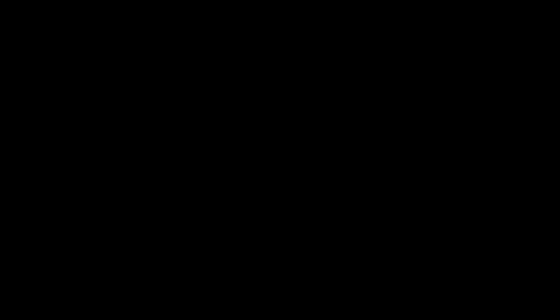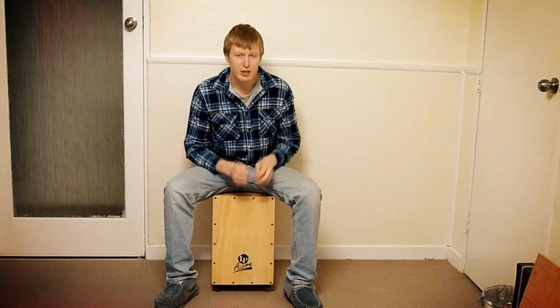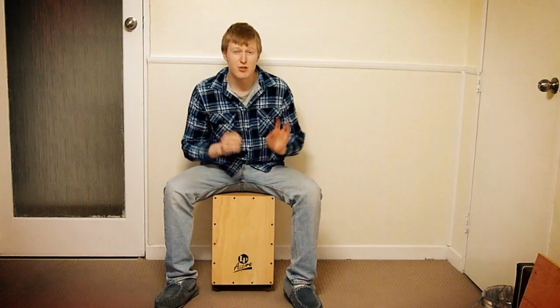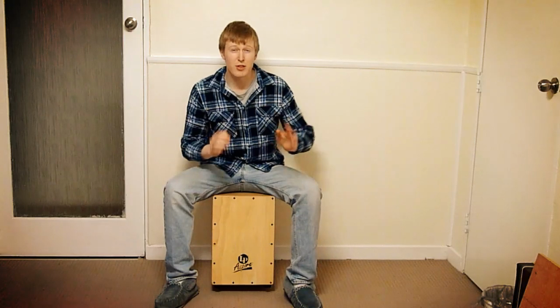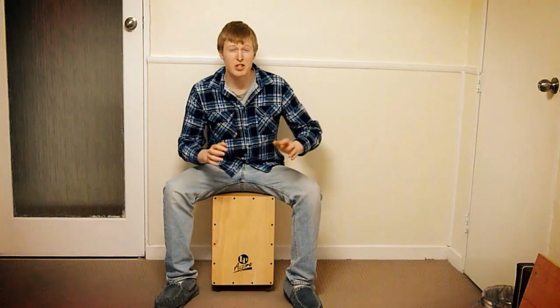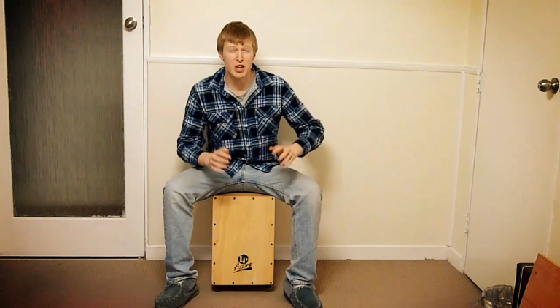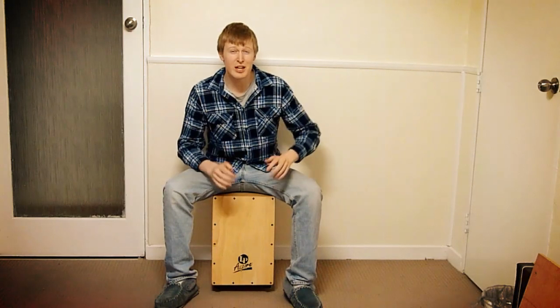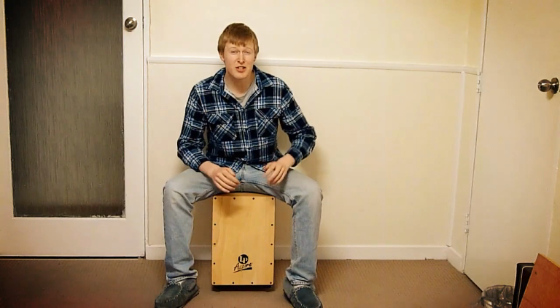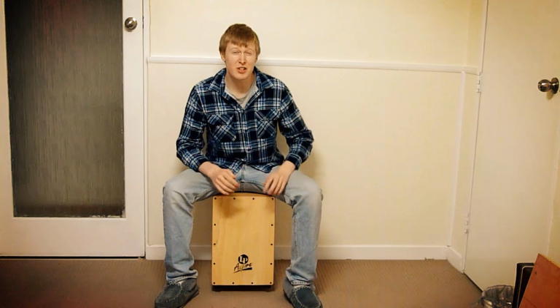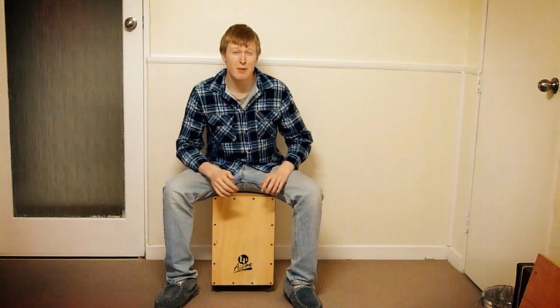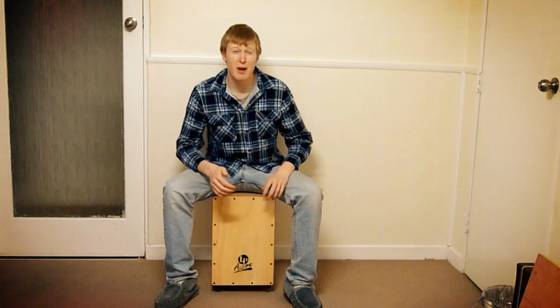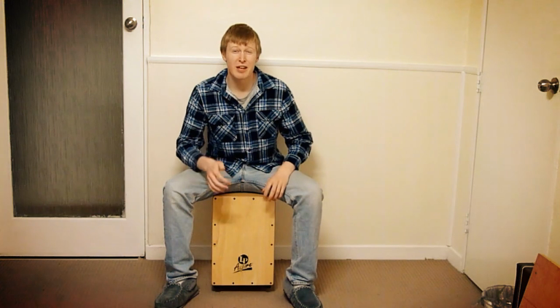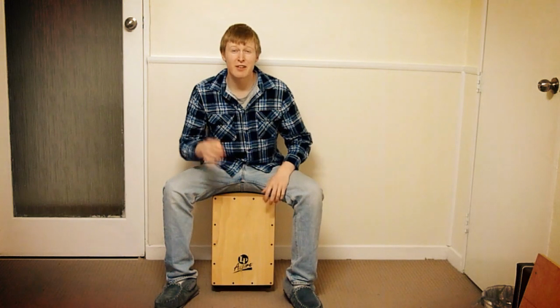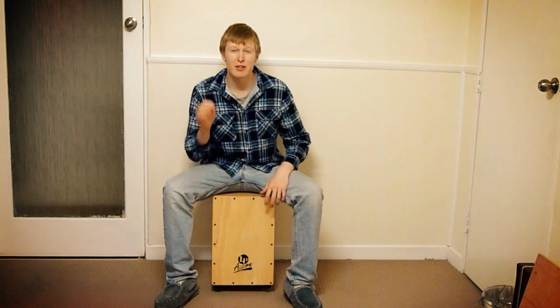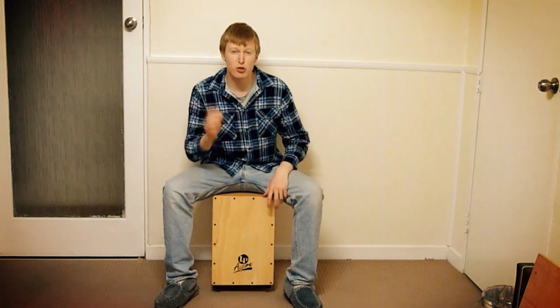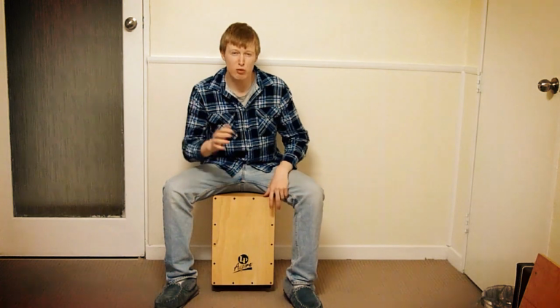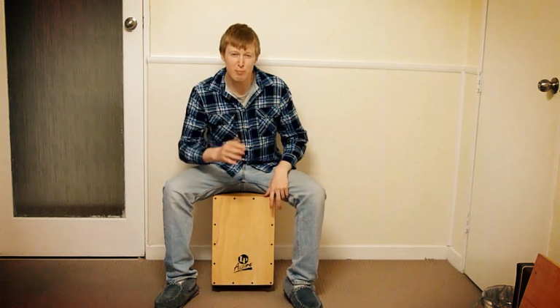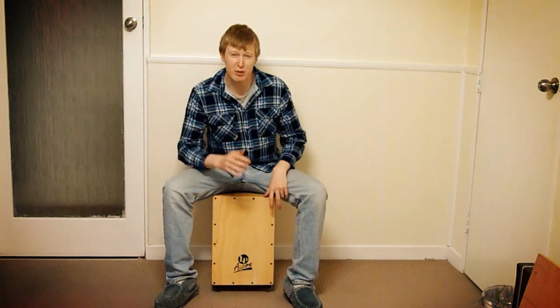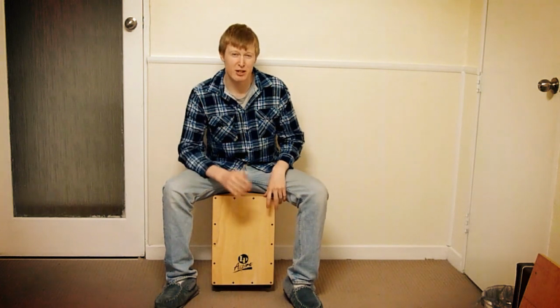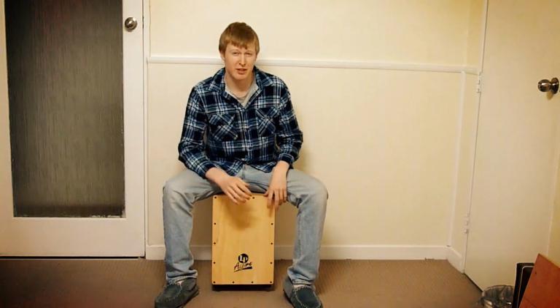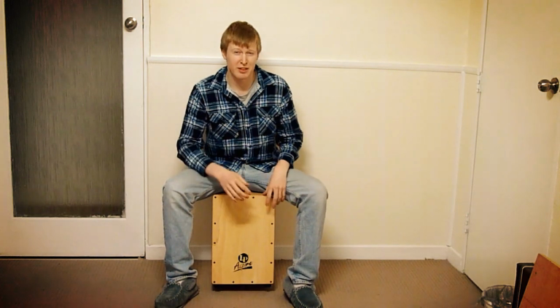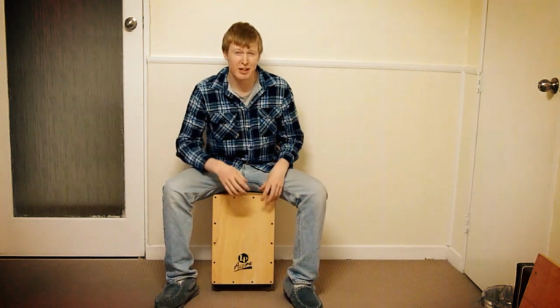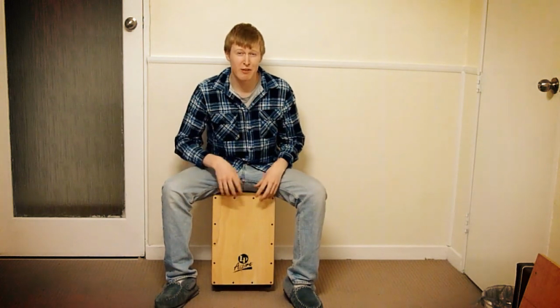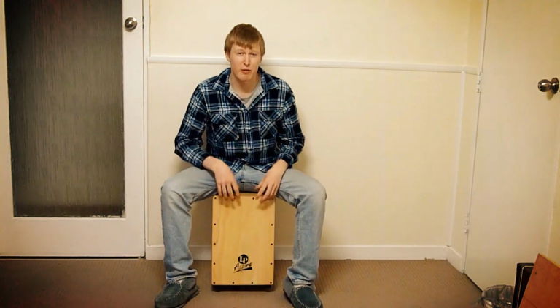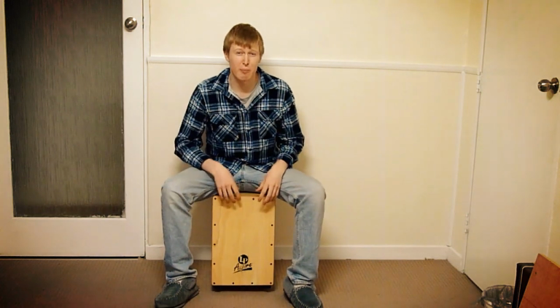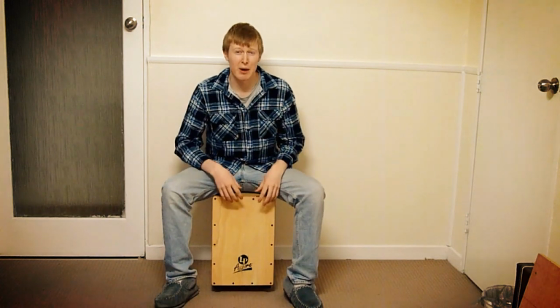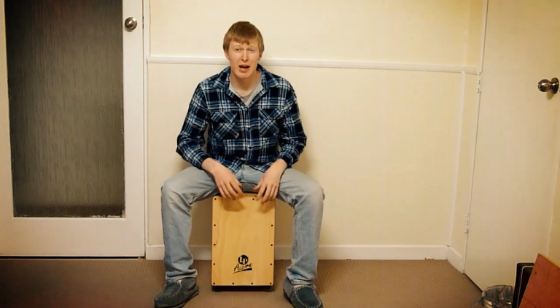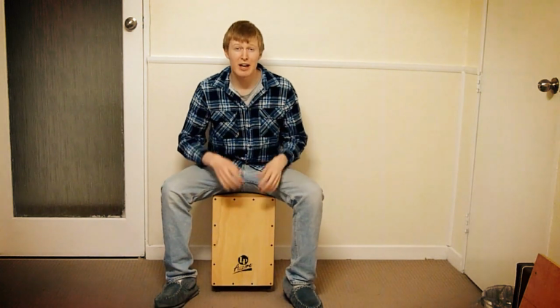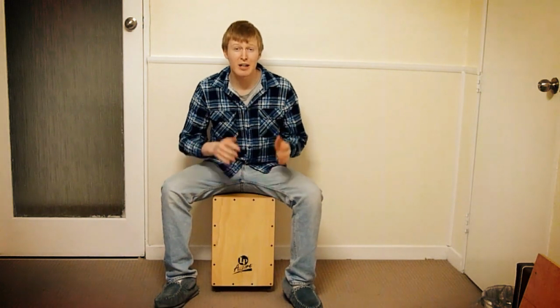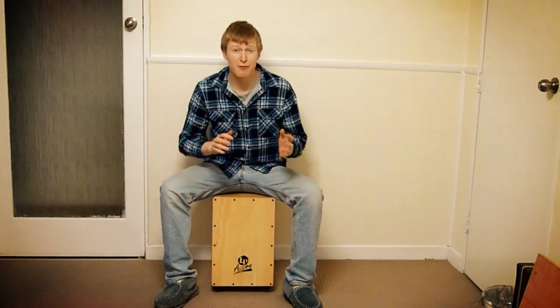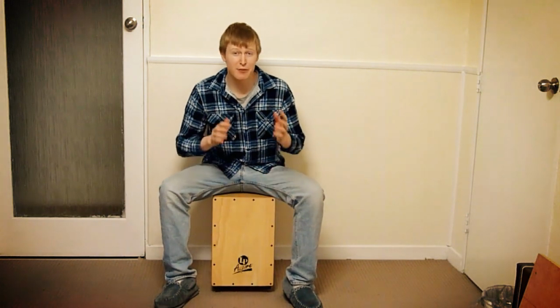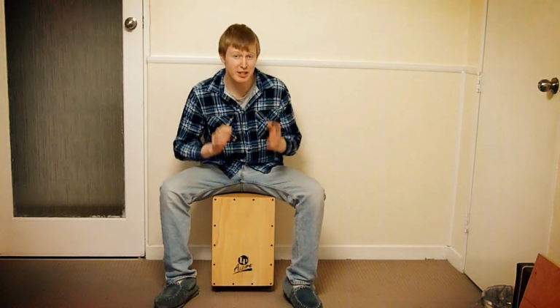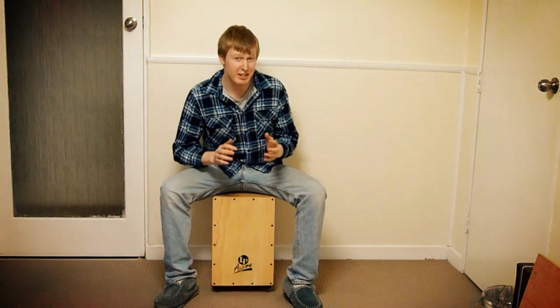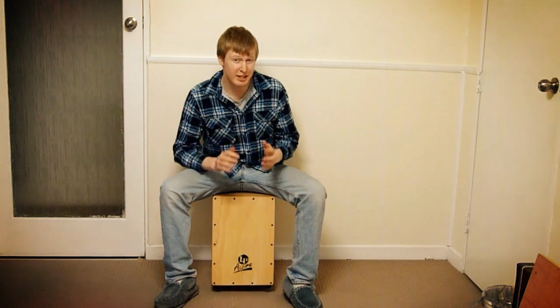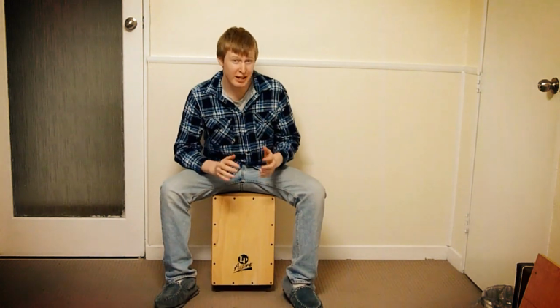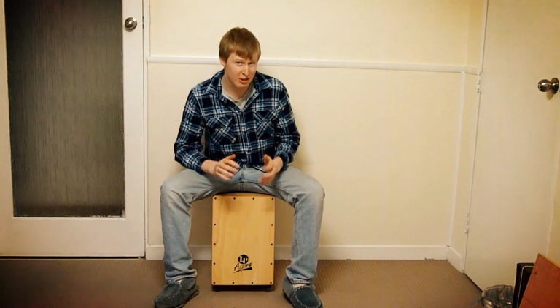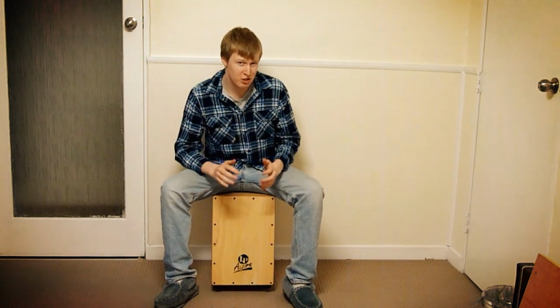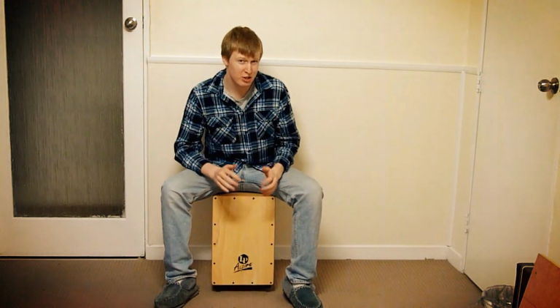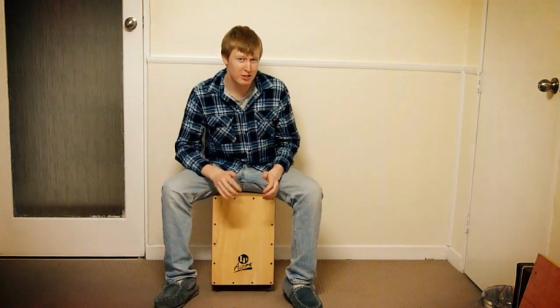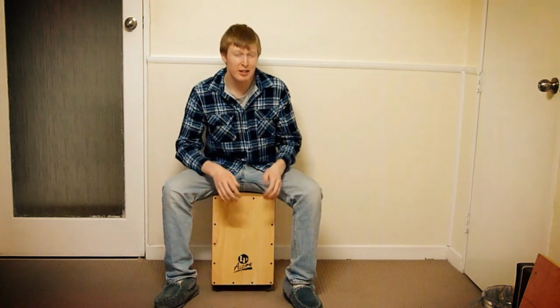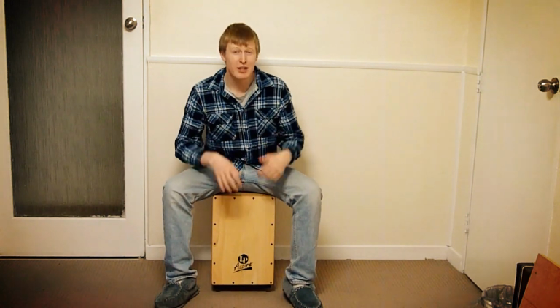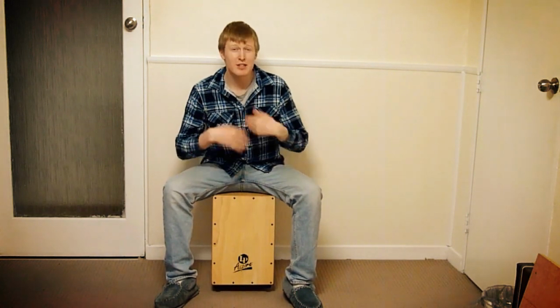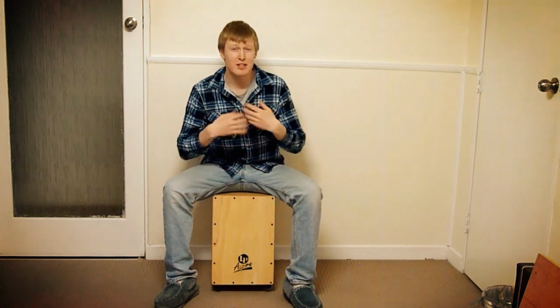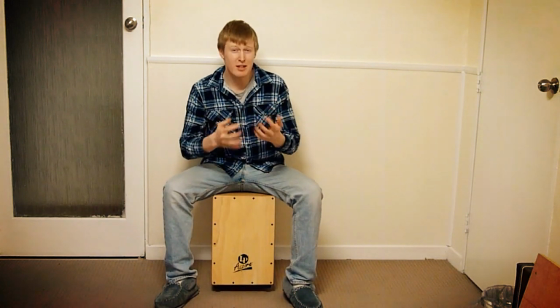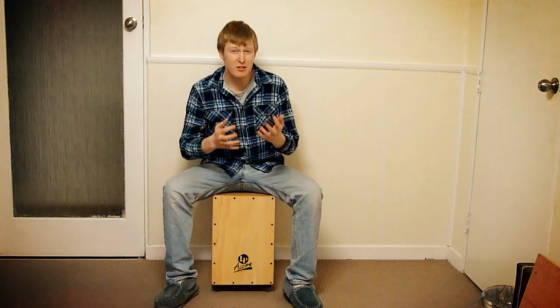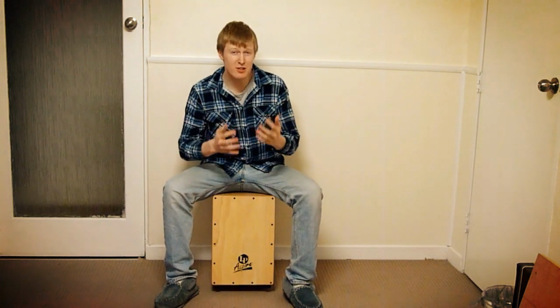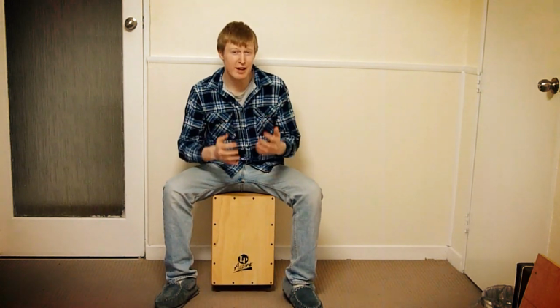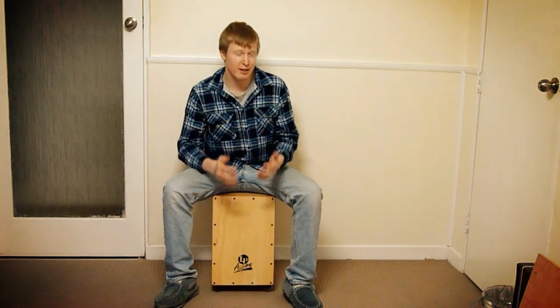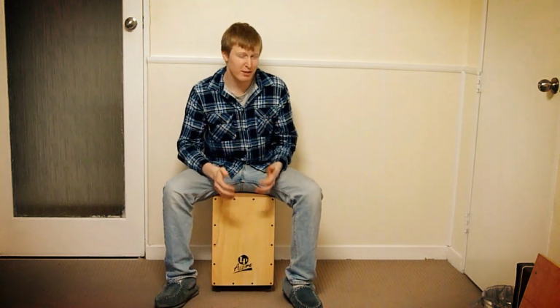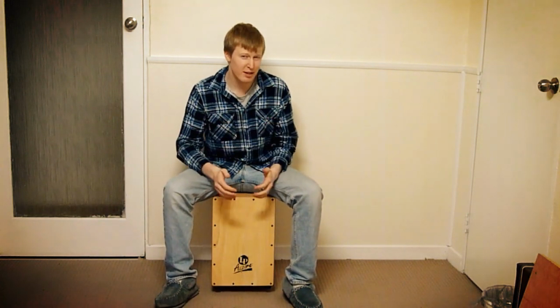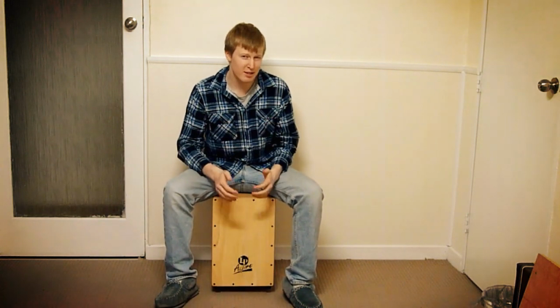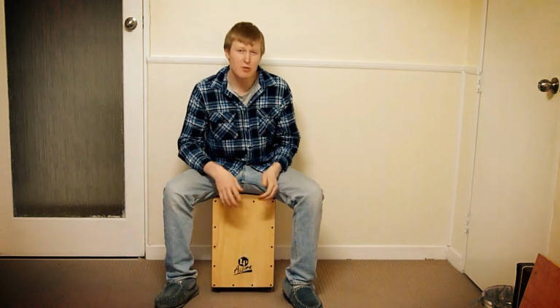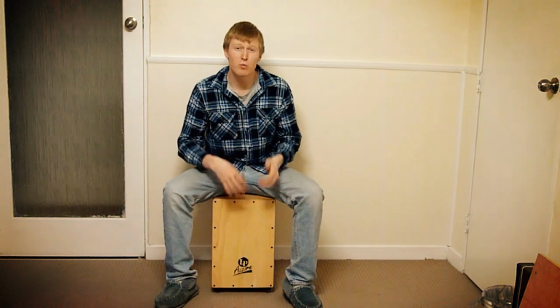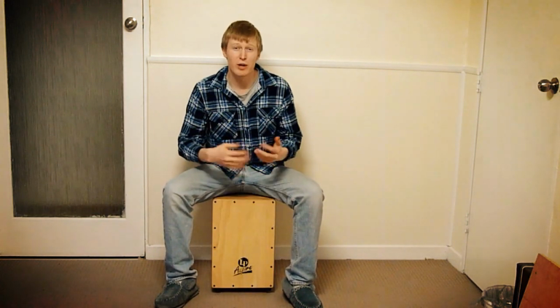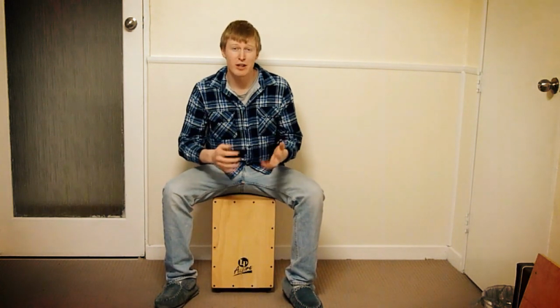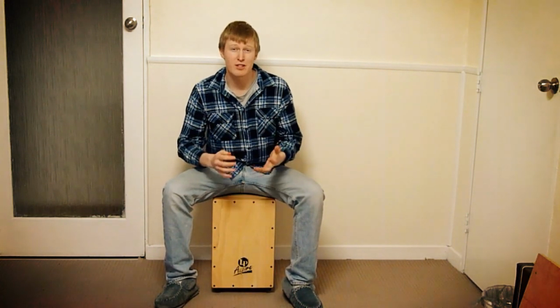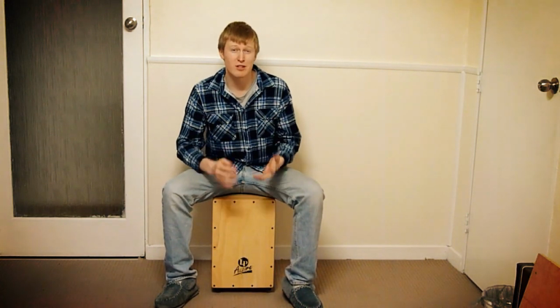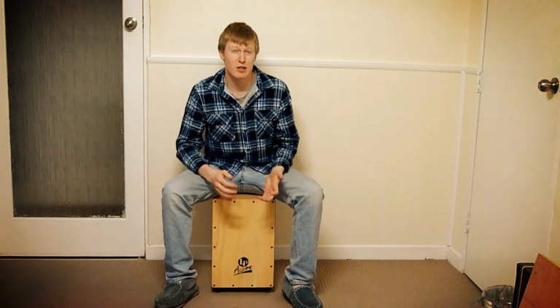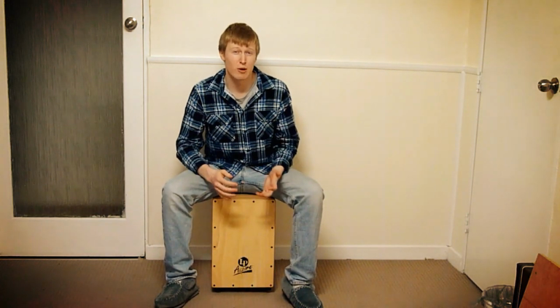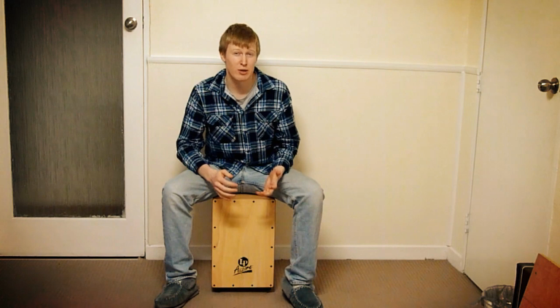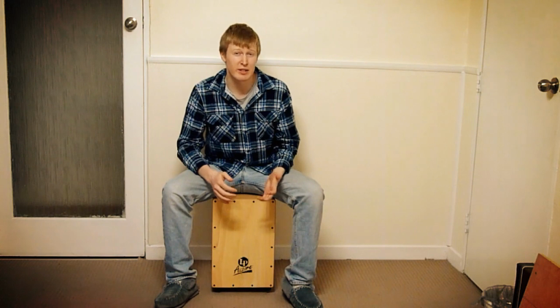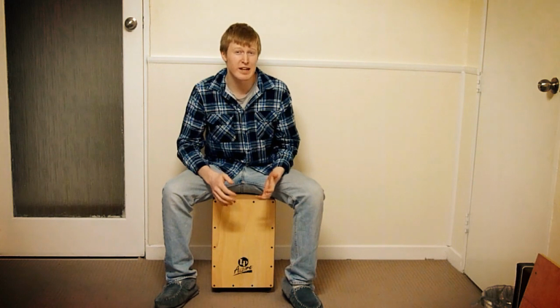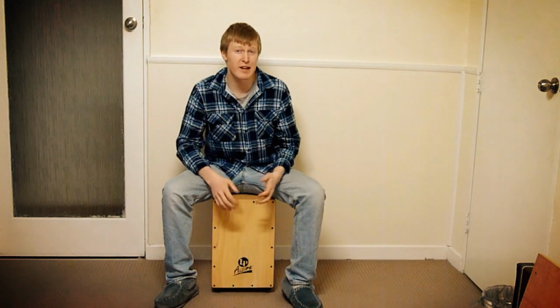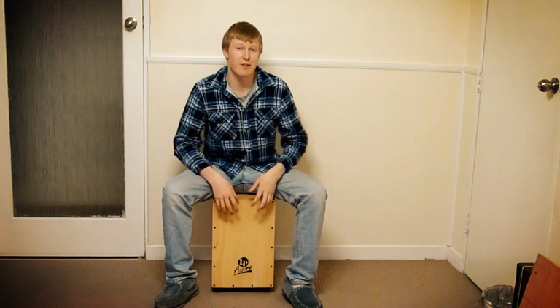The change that I made to the triplets at the end of the bar — if you didn't catch it — sounds like this when I slow it down.